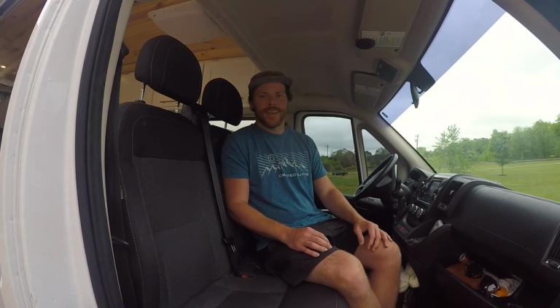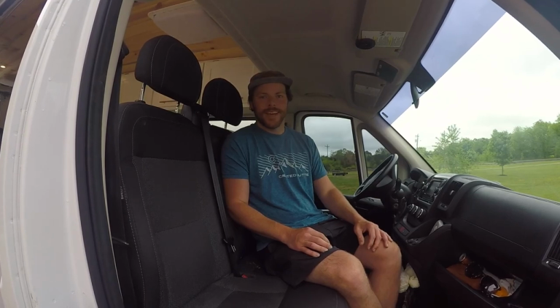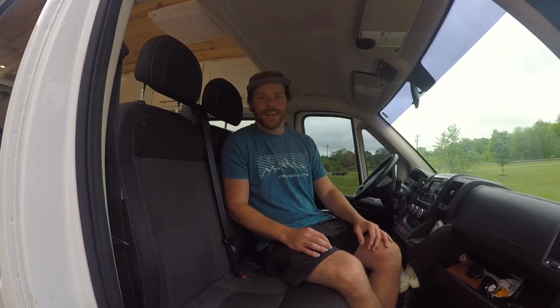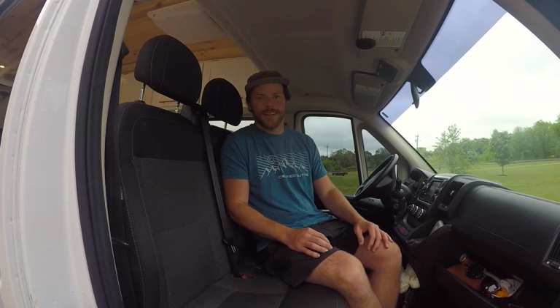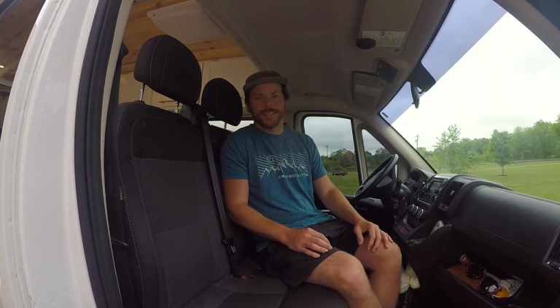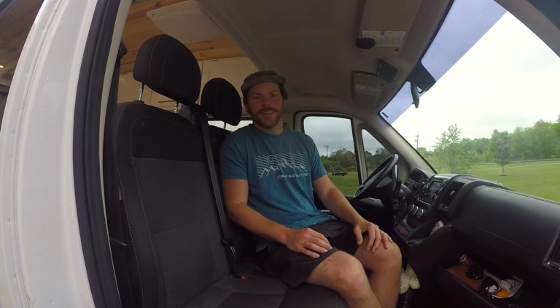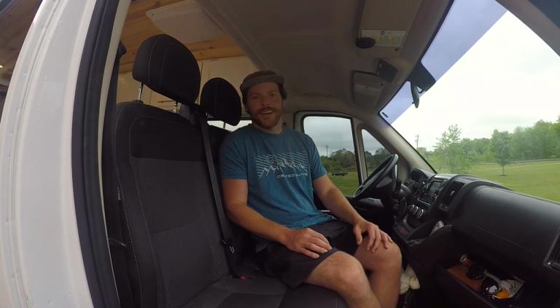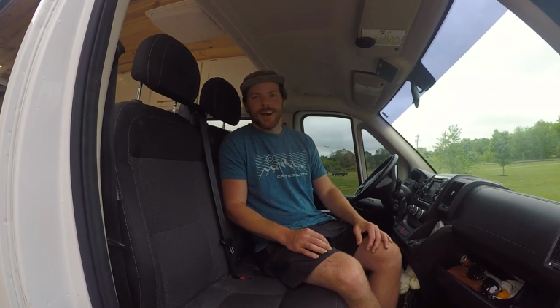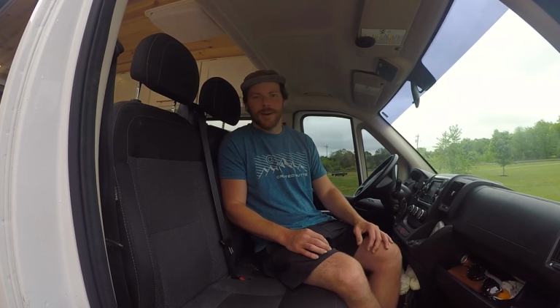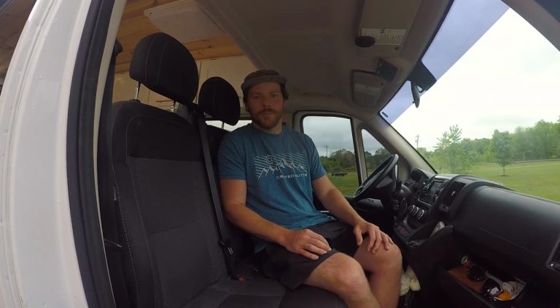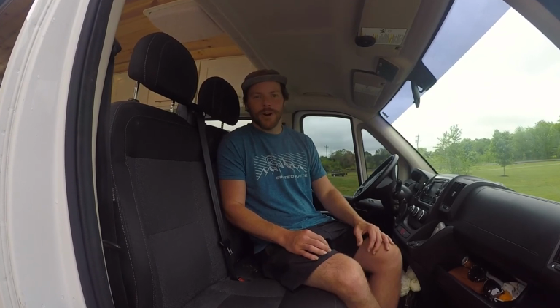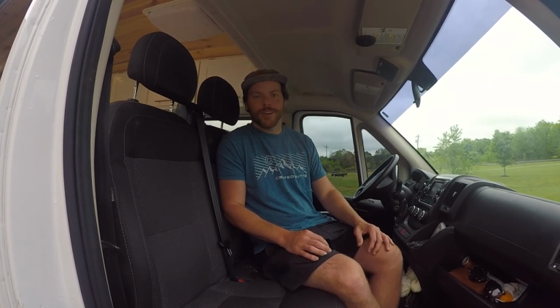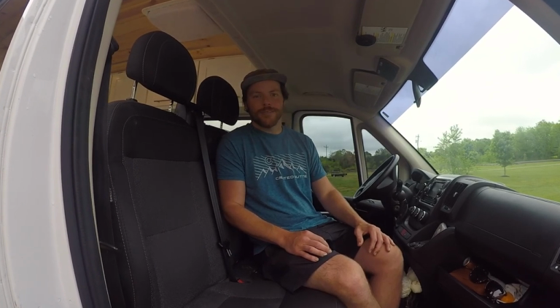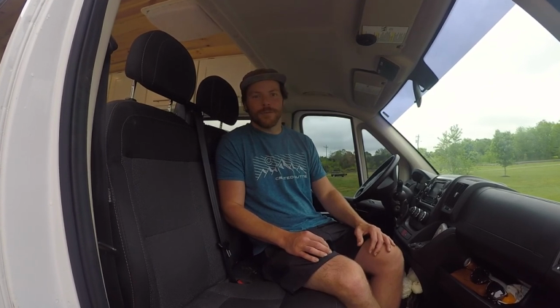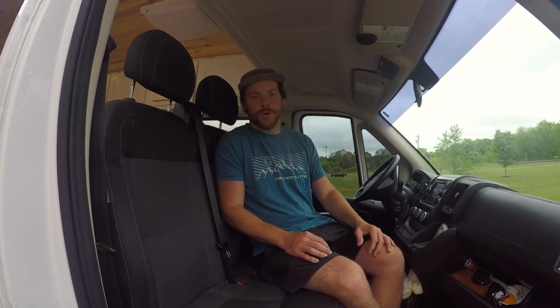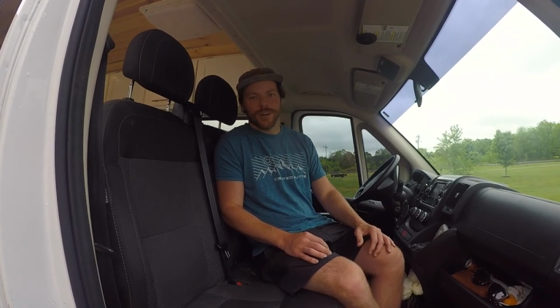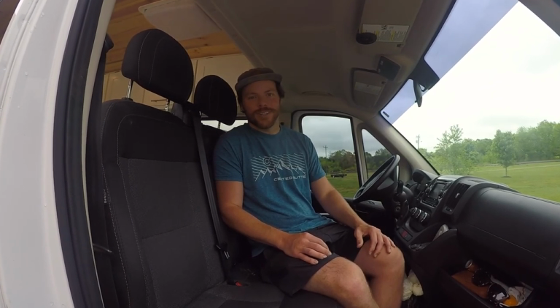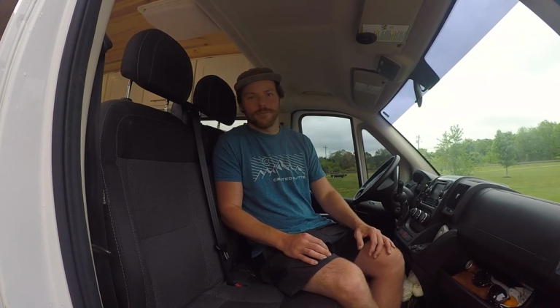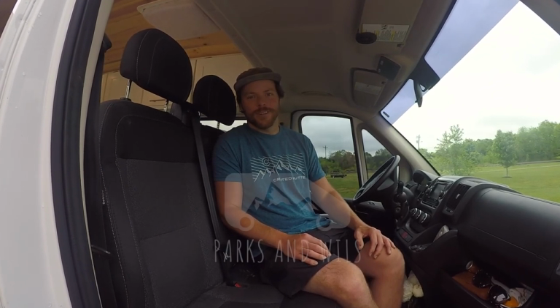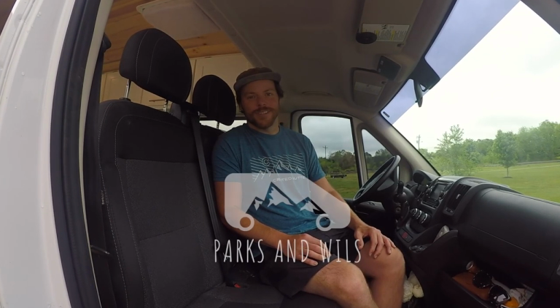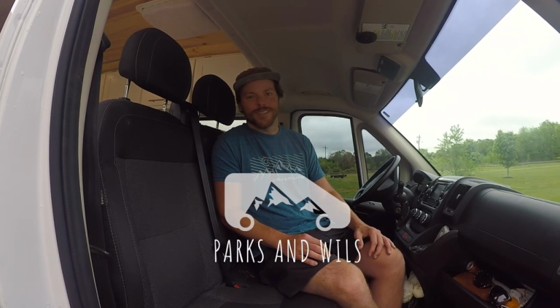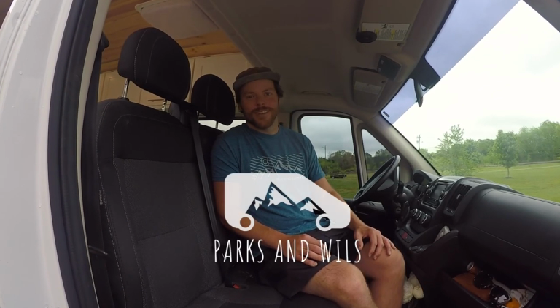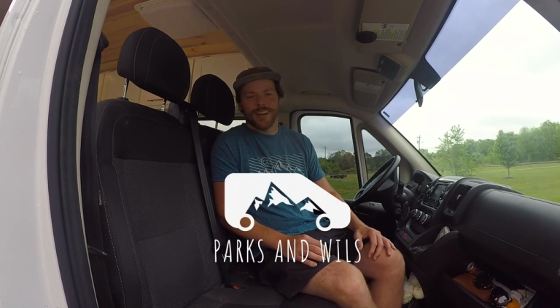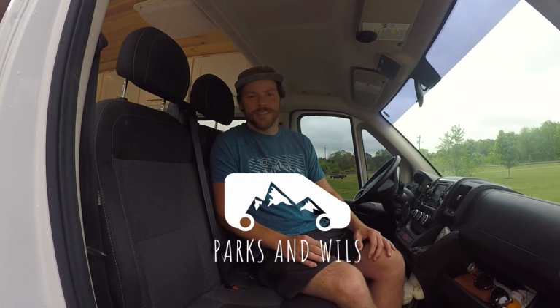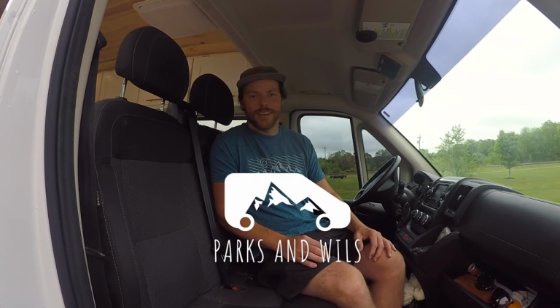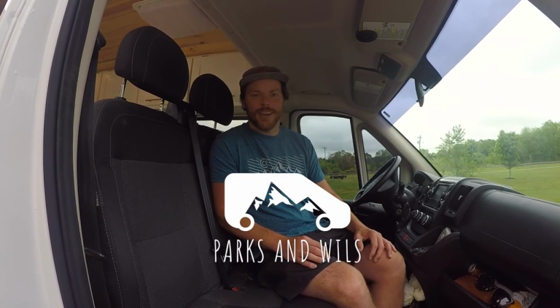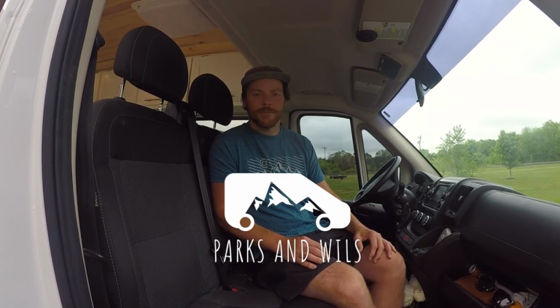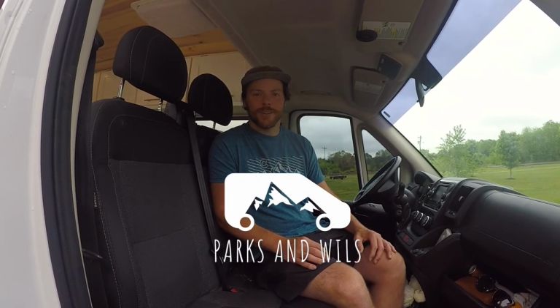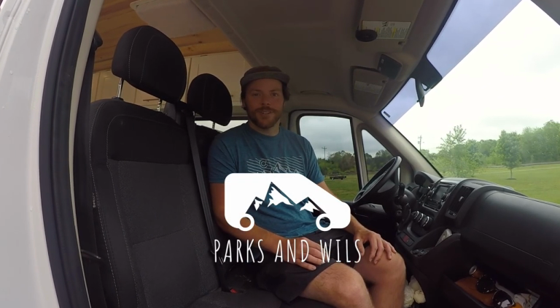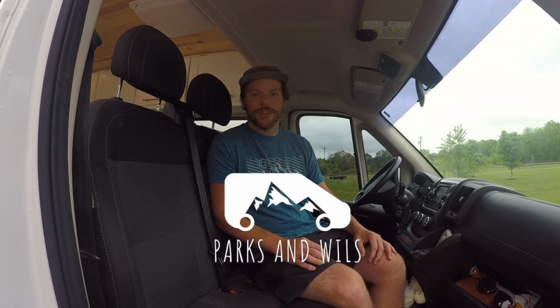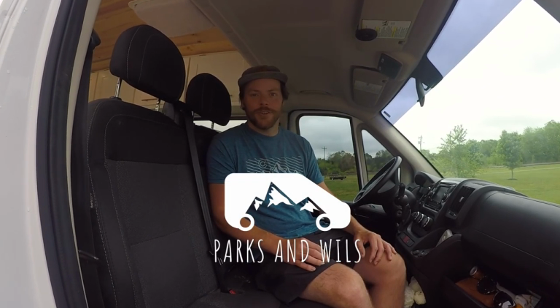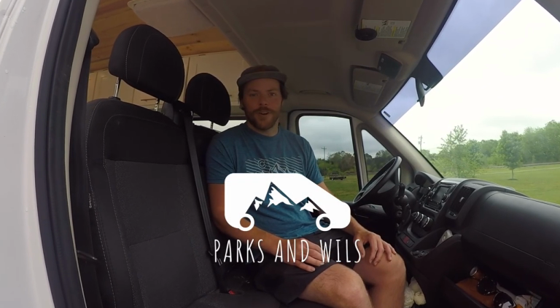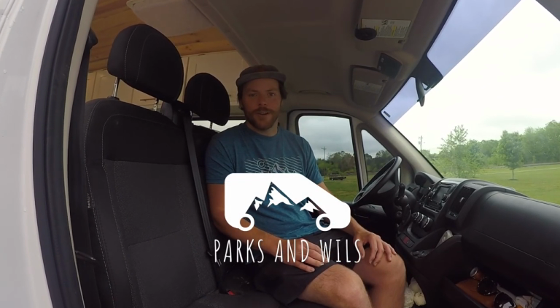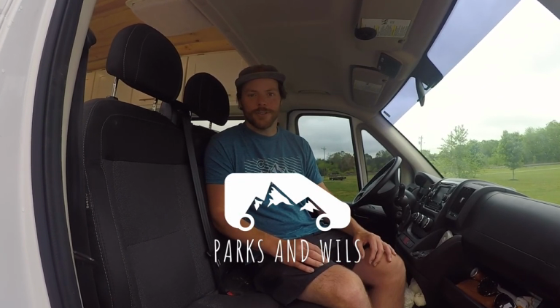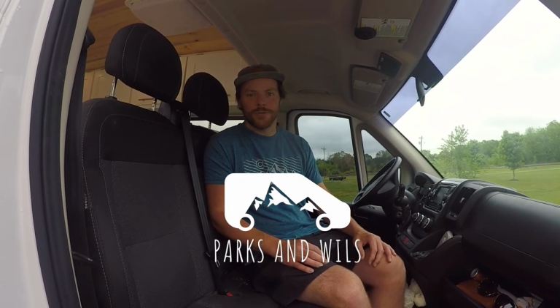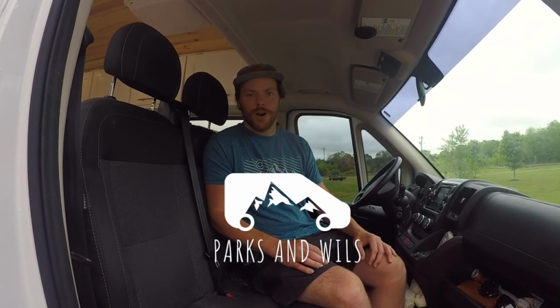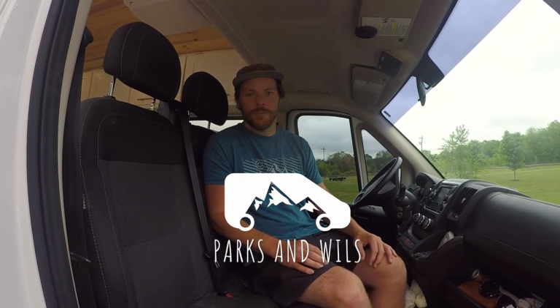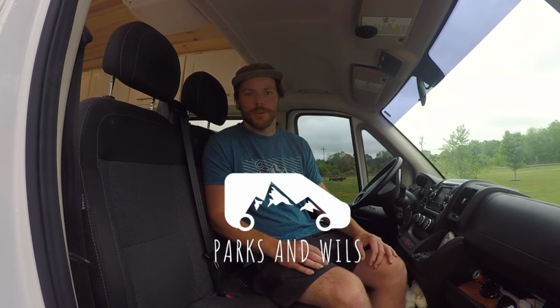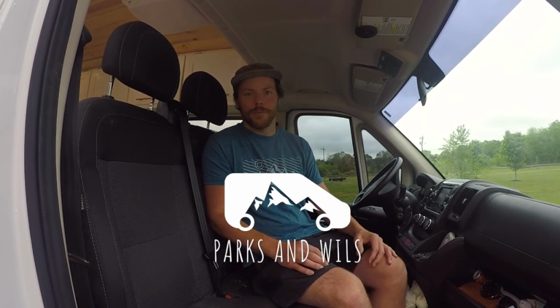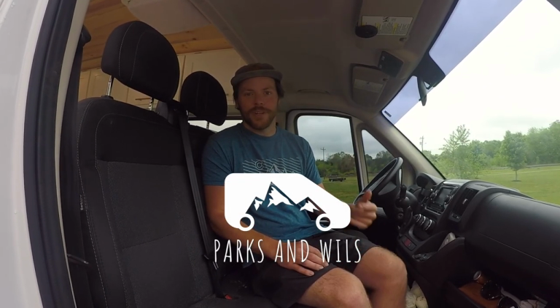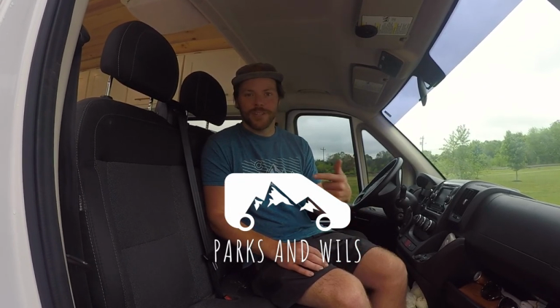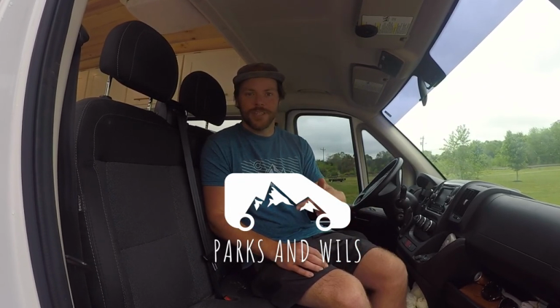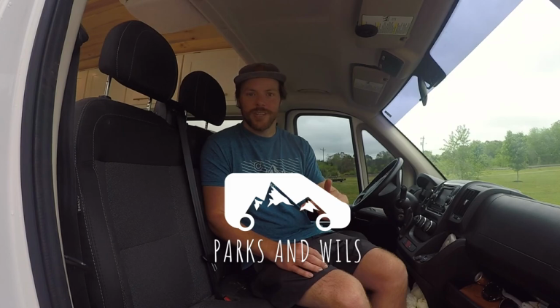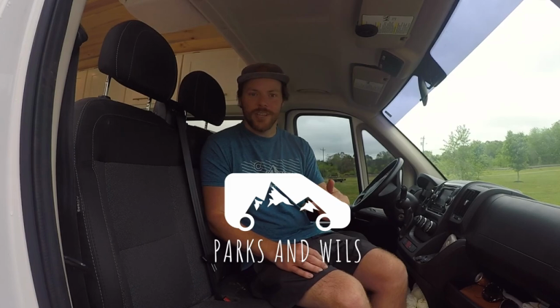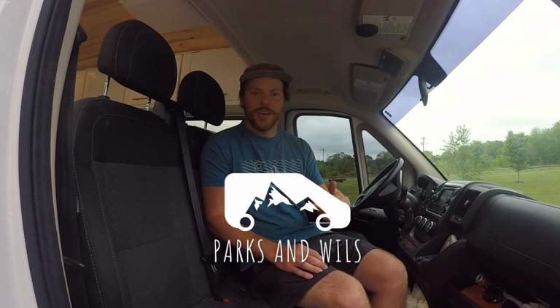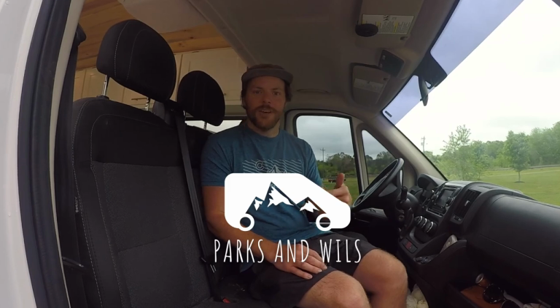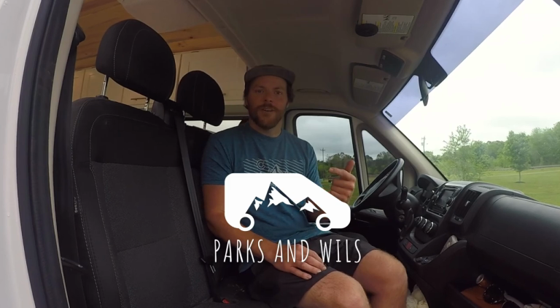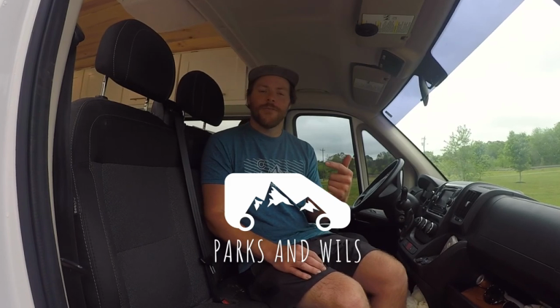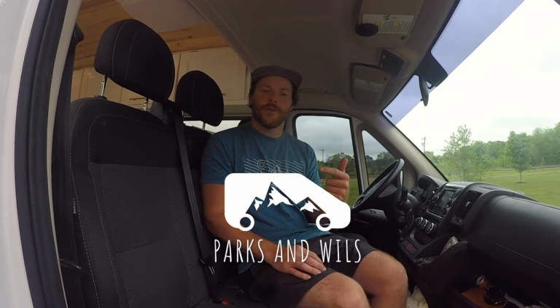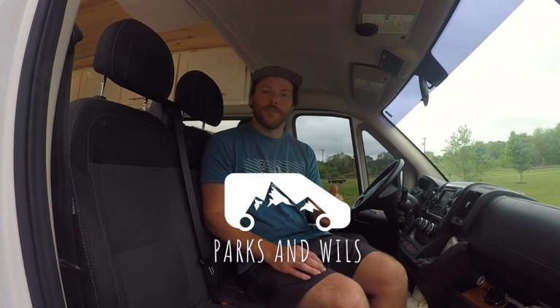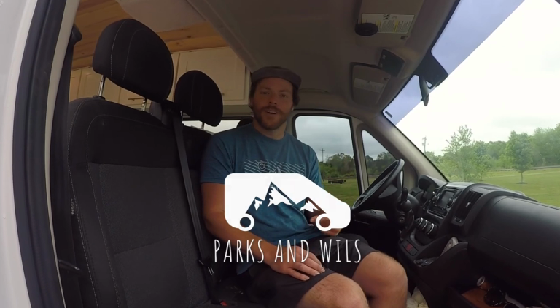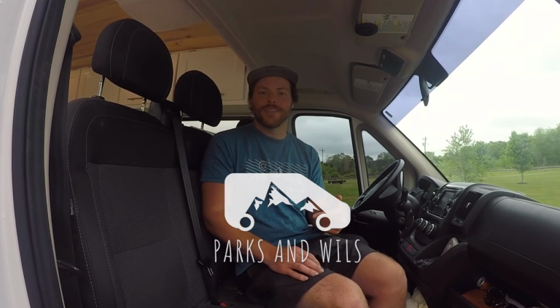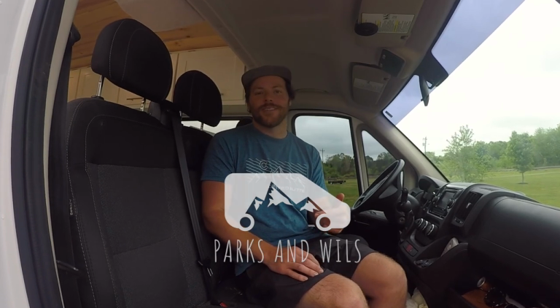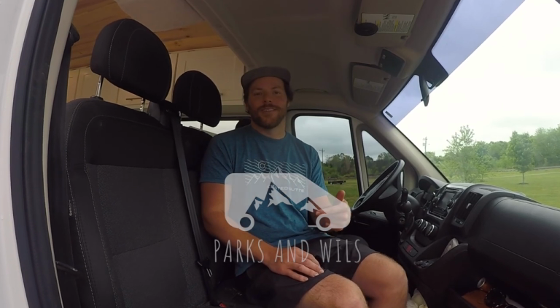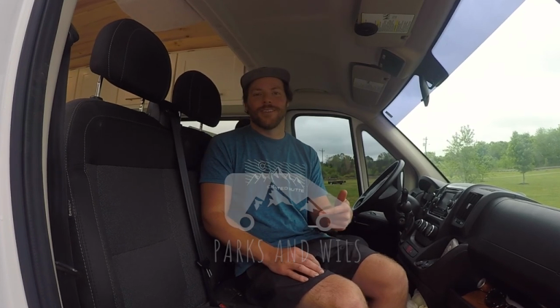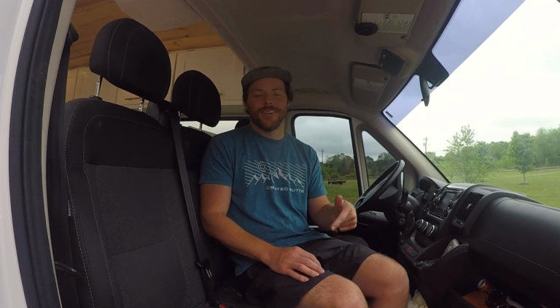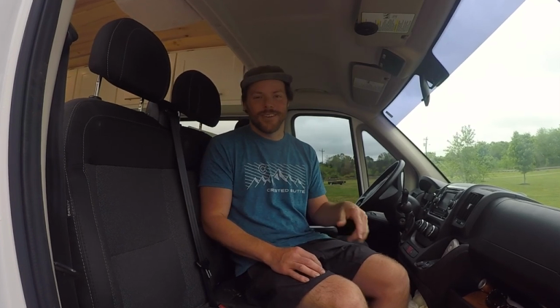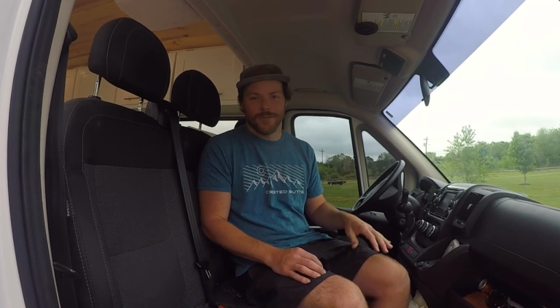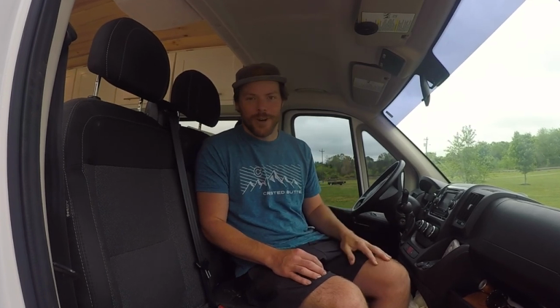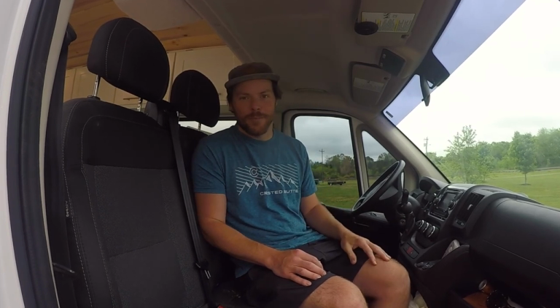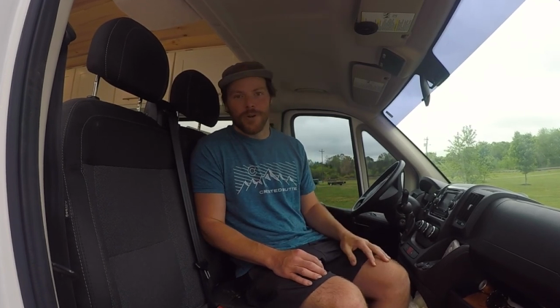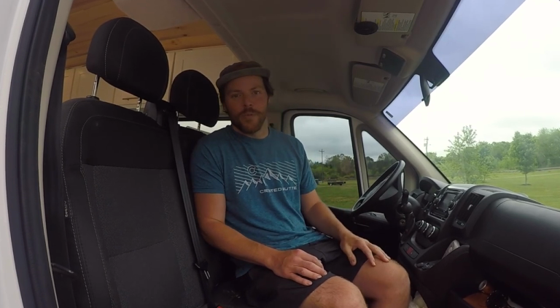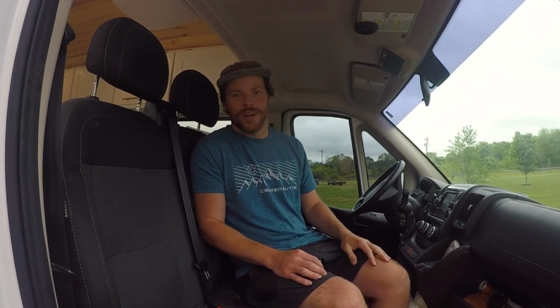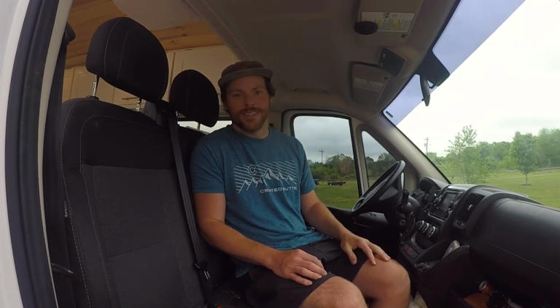Hey guys, I'm Parker from Parks and Willows, and today I'm going to show you how to swap your bench seat for a bucket seat in your RAM ProMaster.